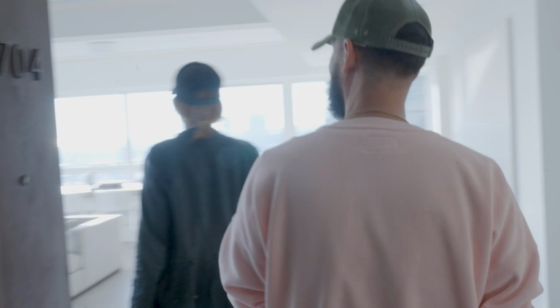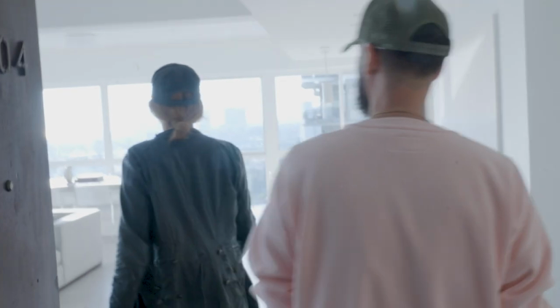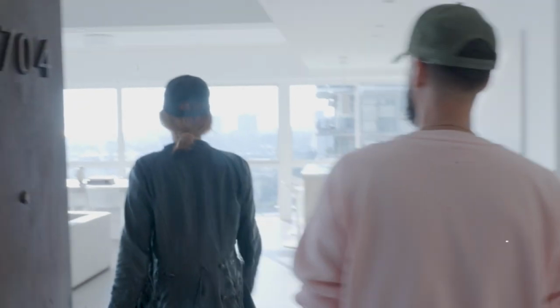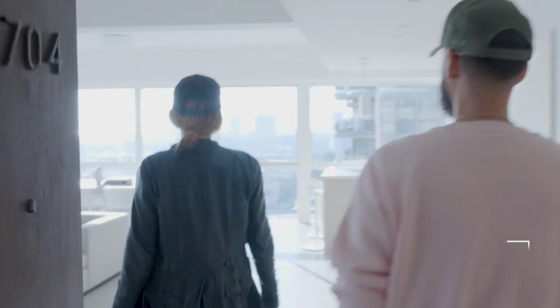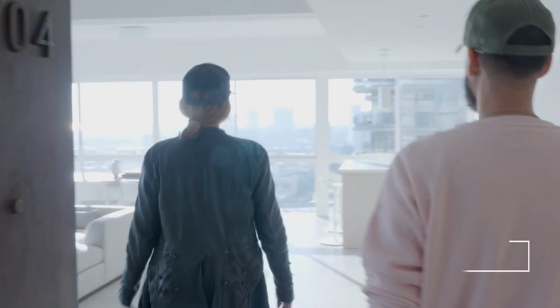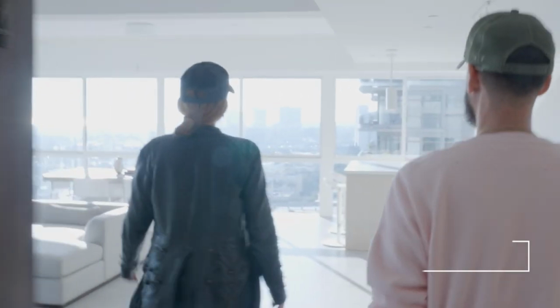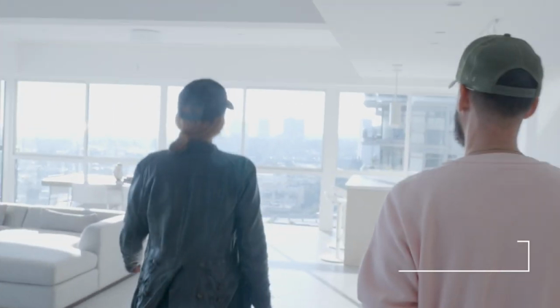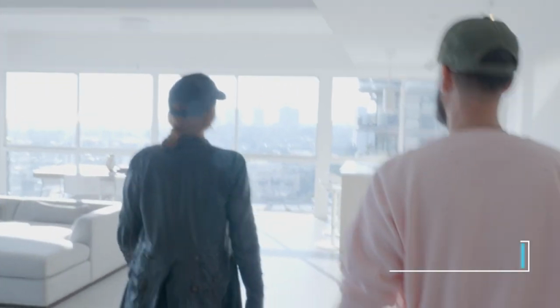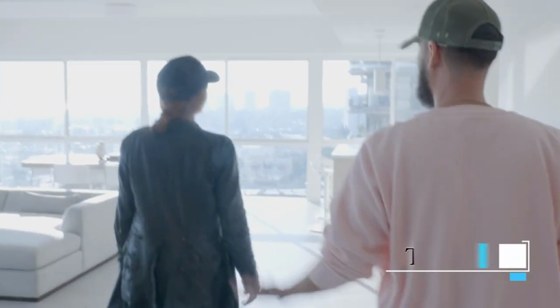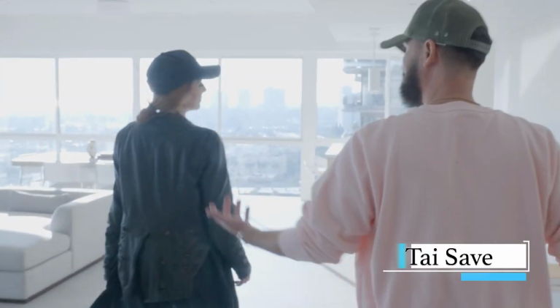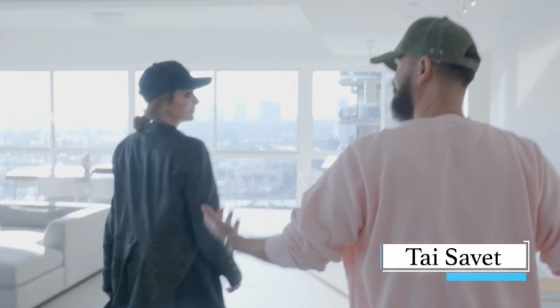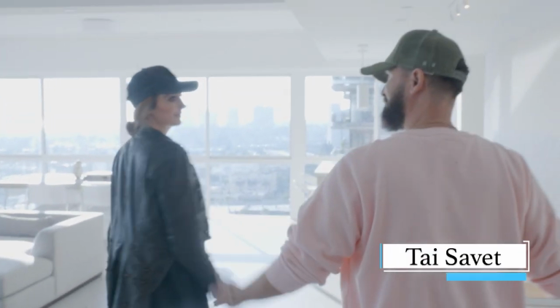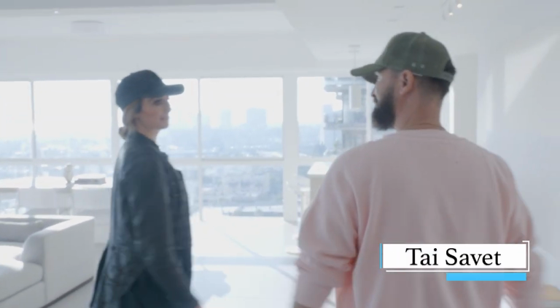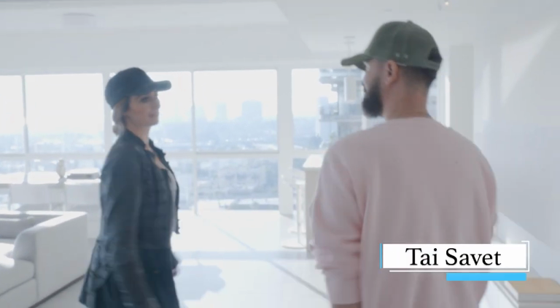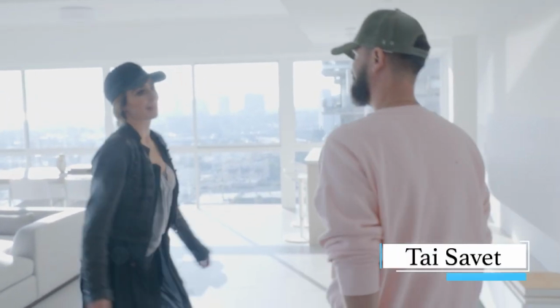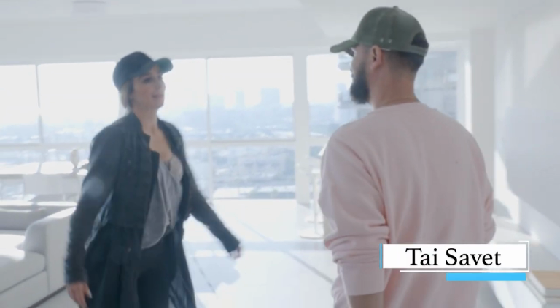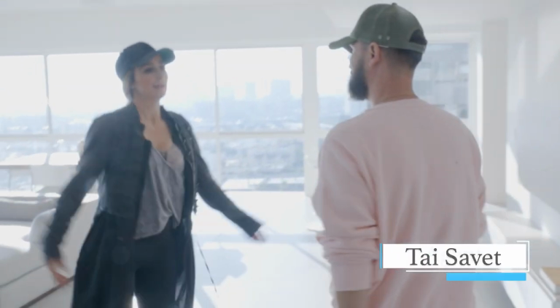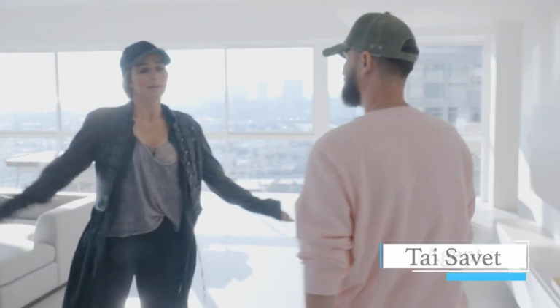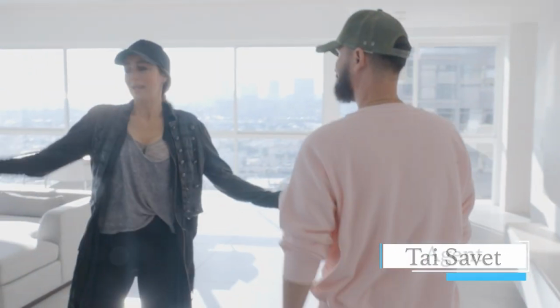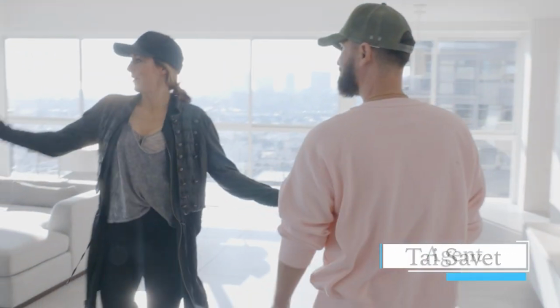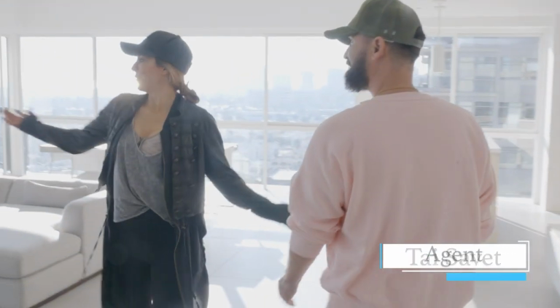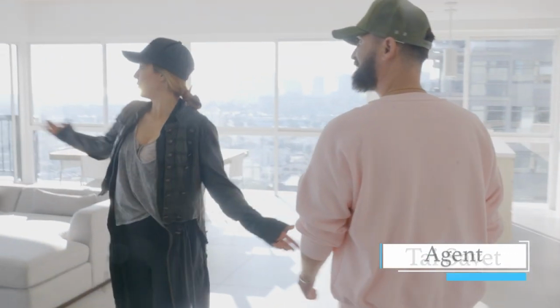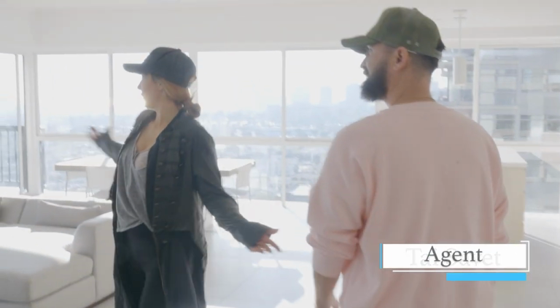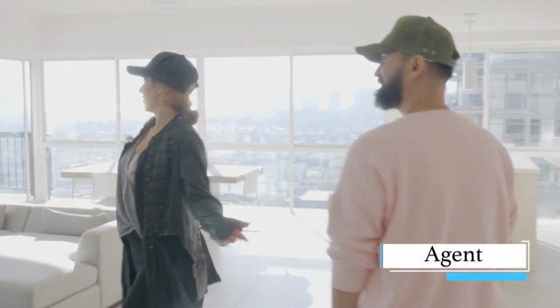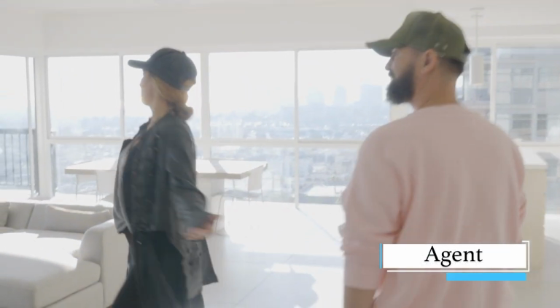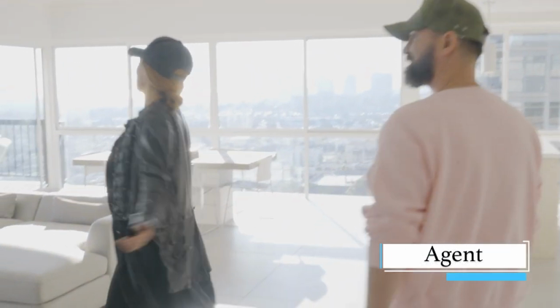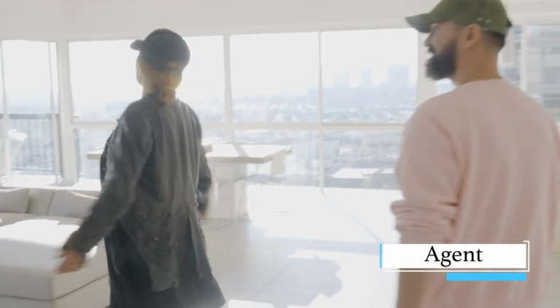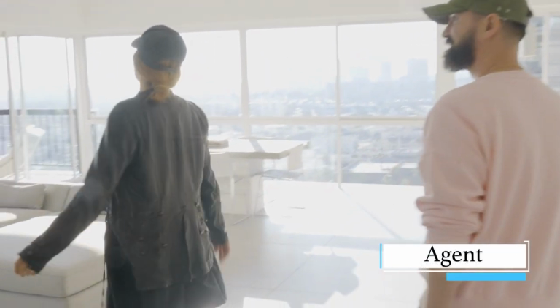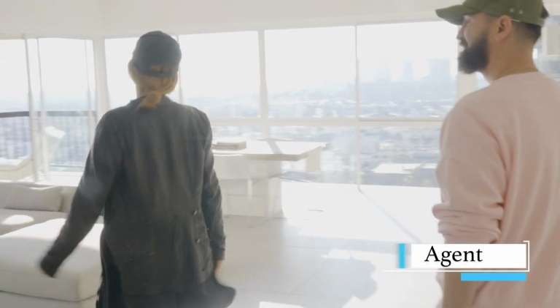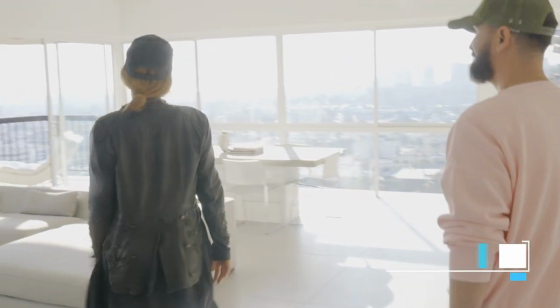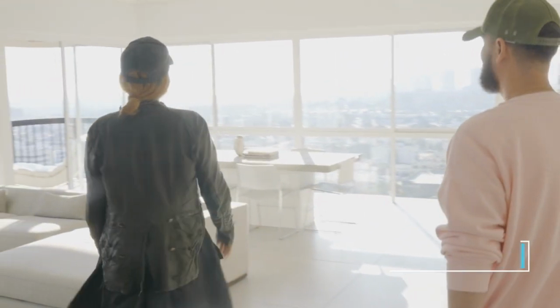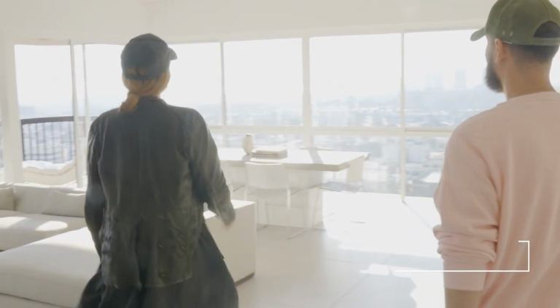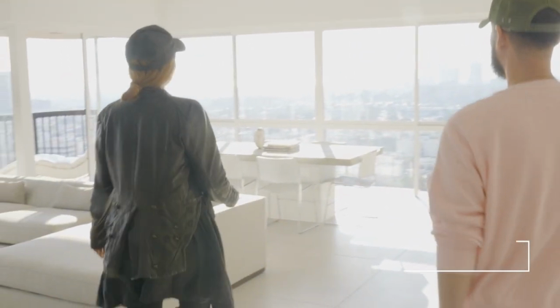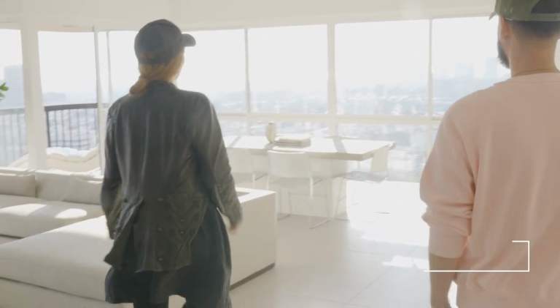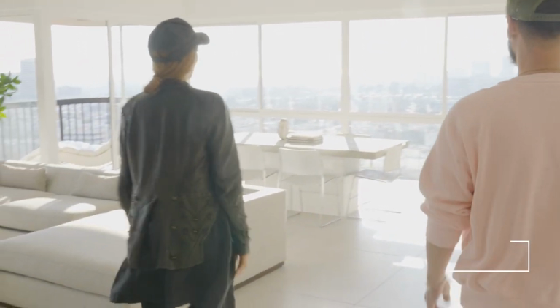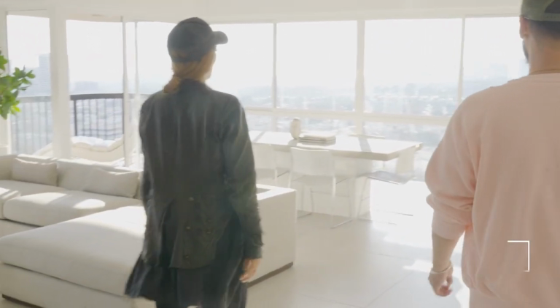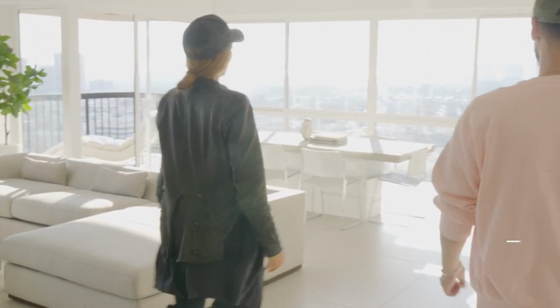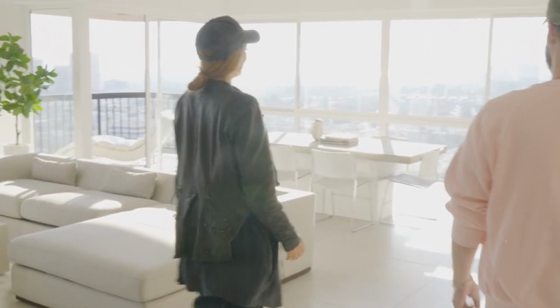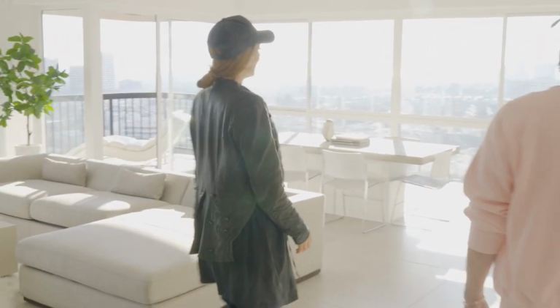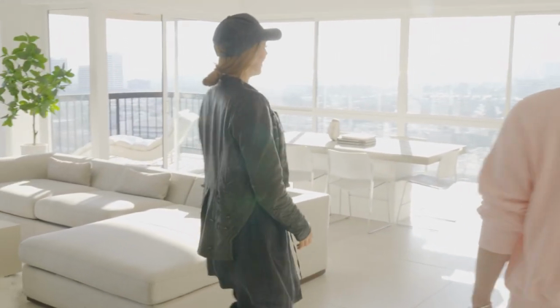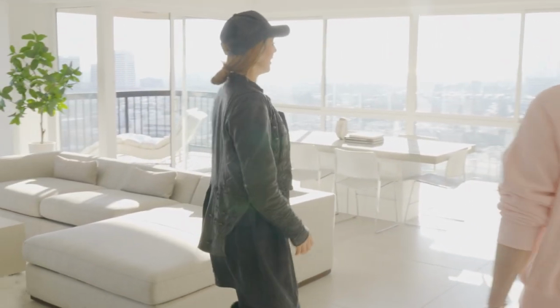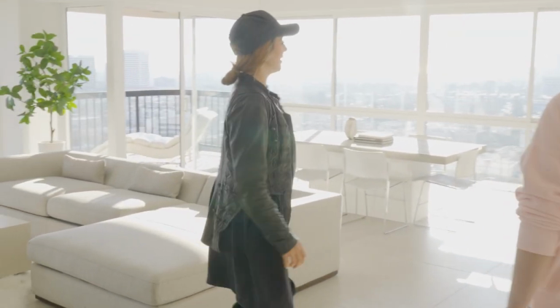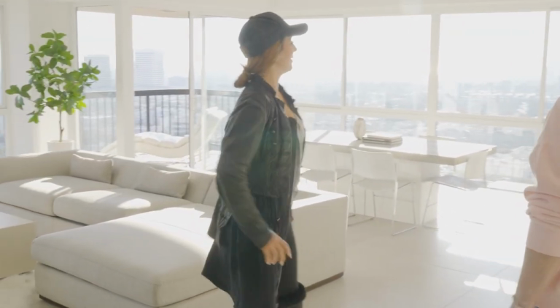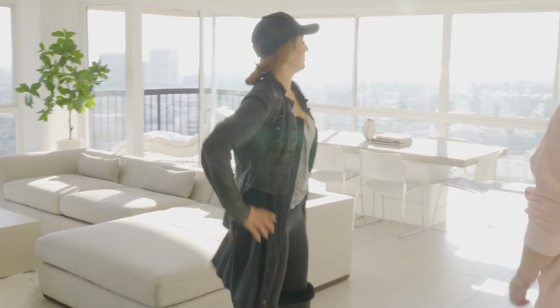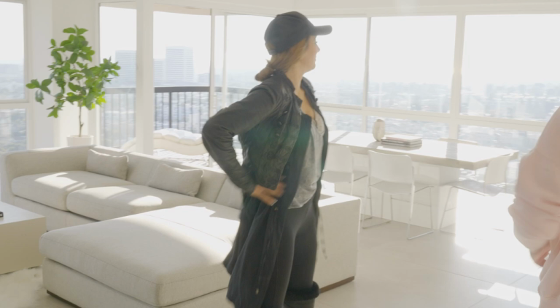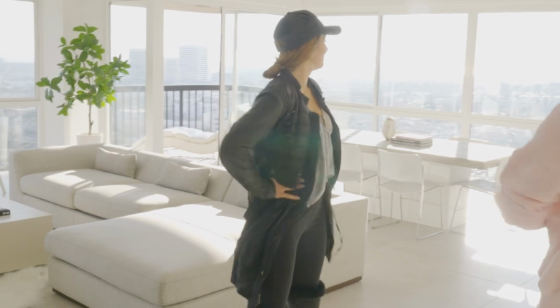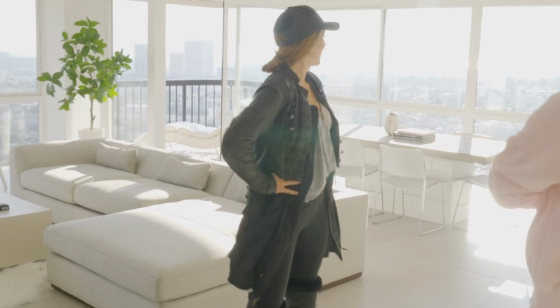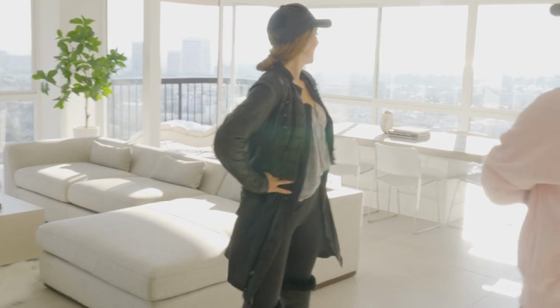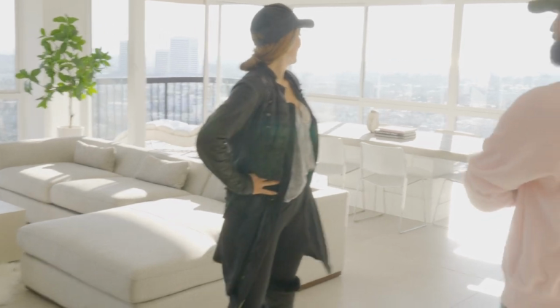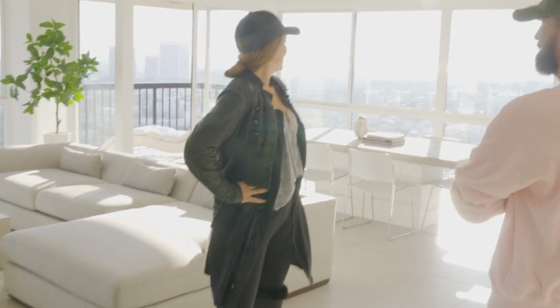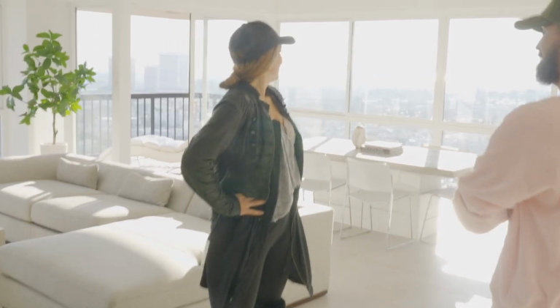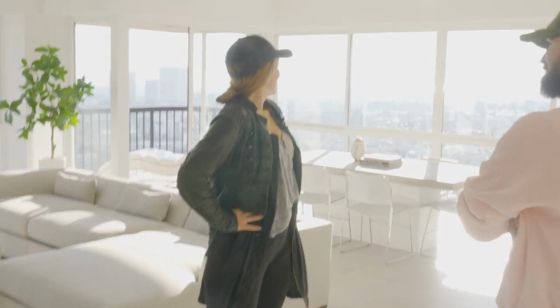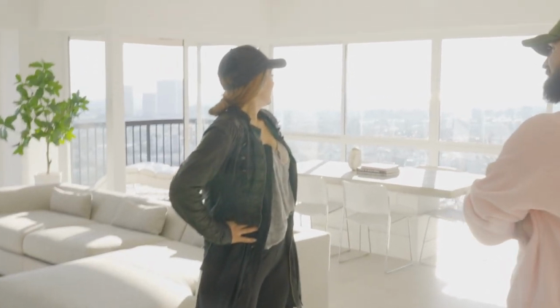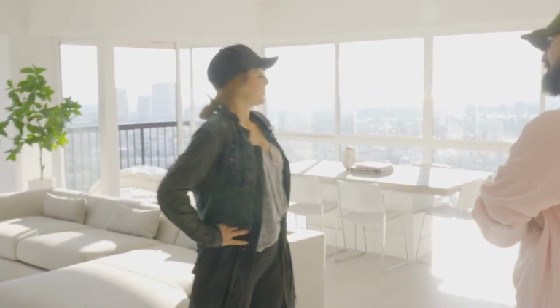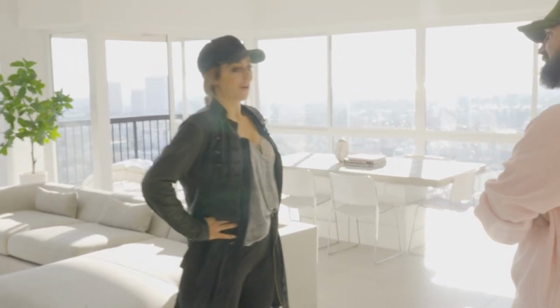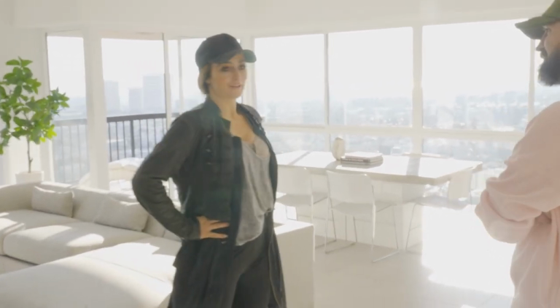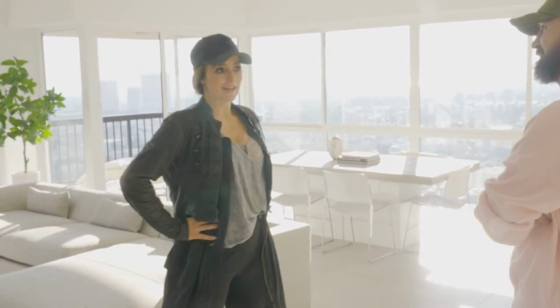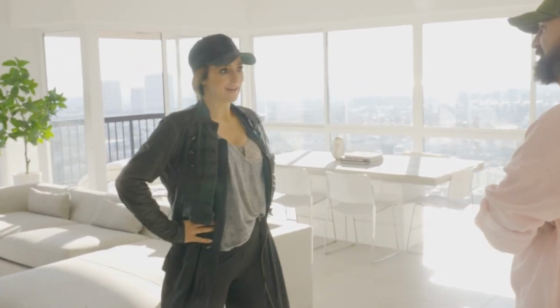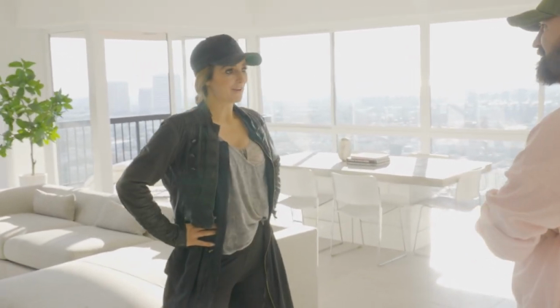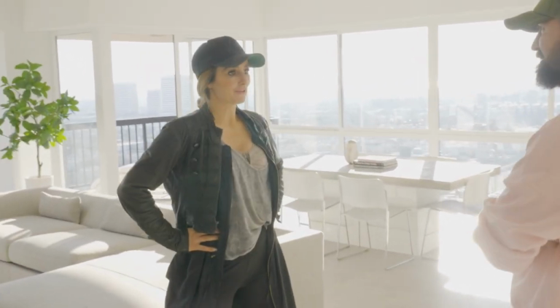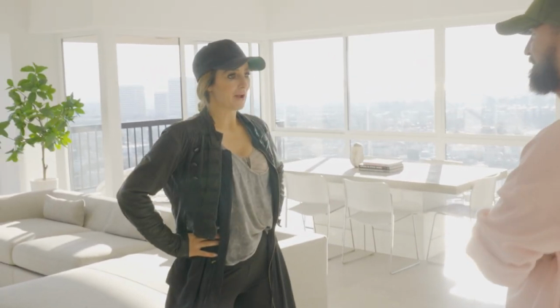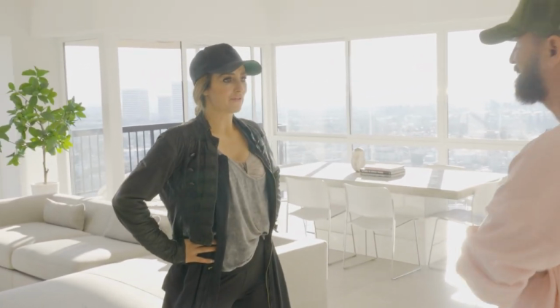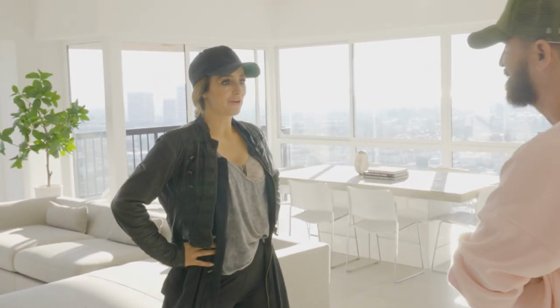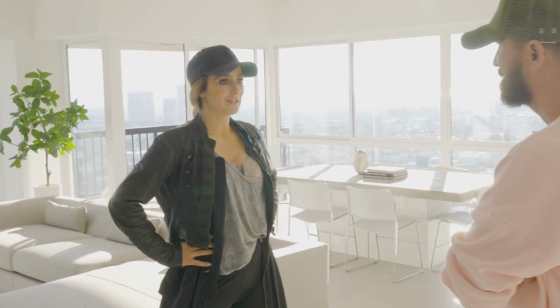Show me around this place. We're in Westwood, 17th floor, 2,800 square feet.